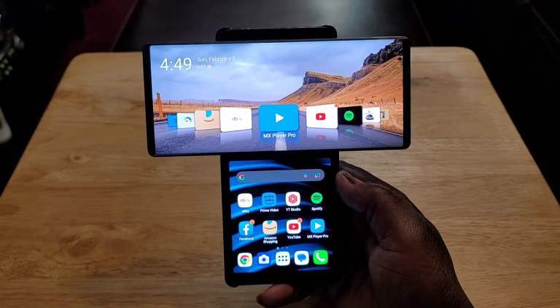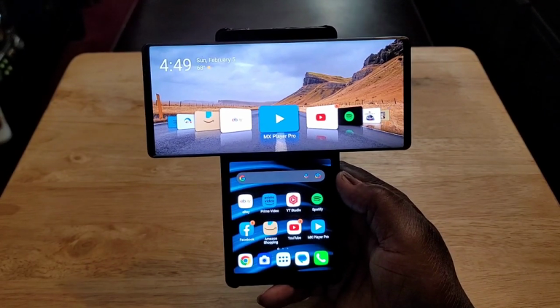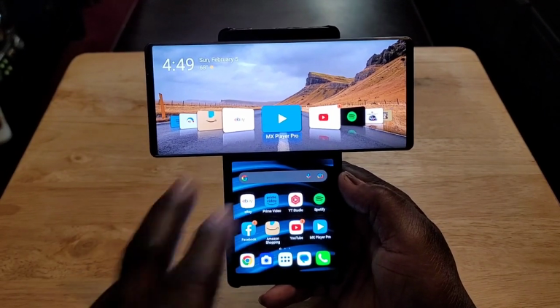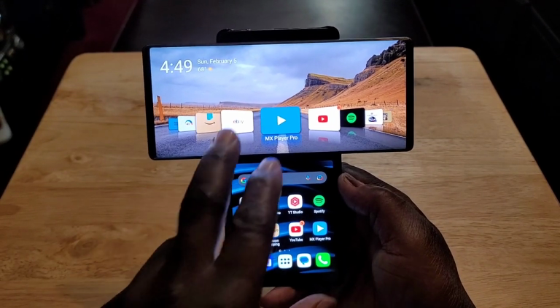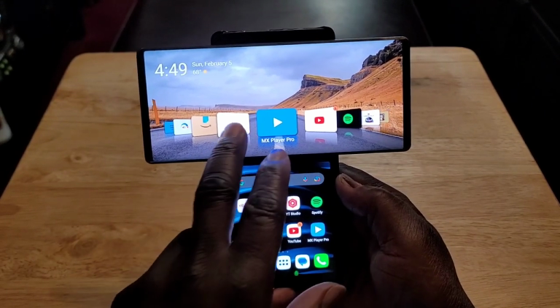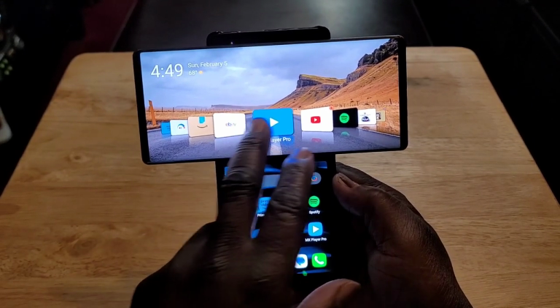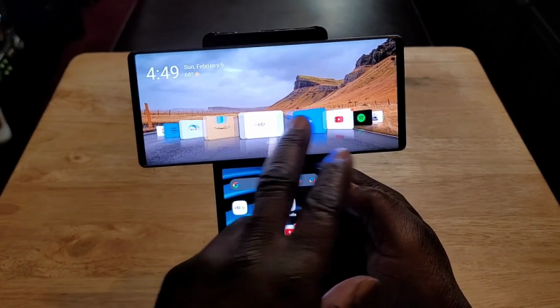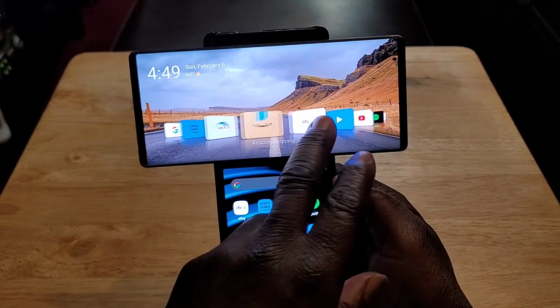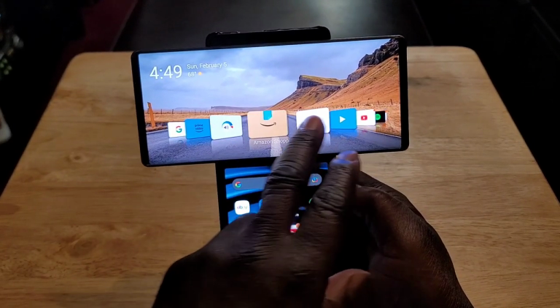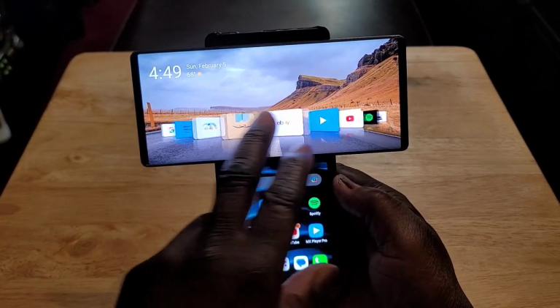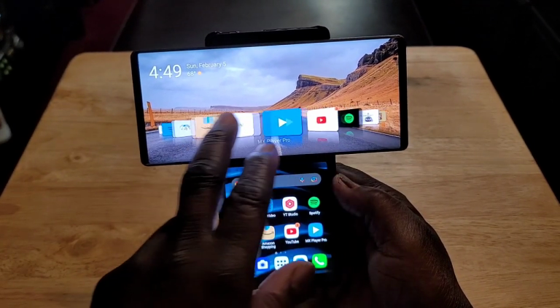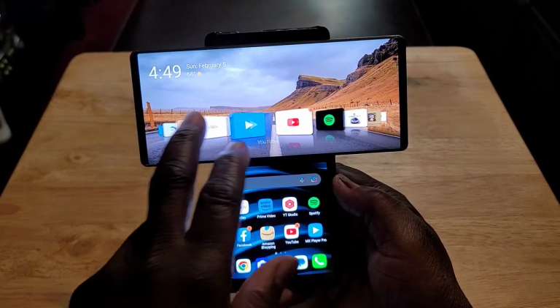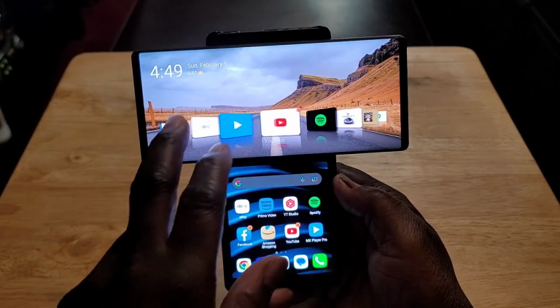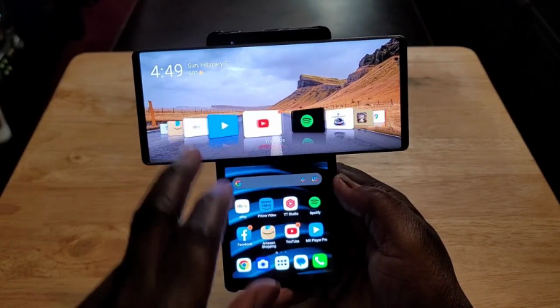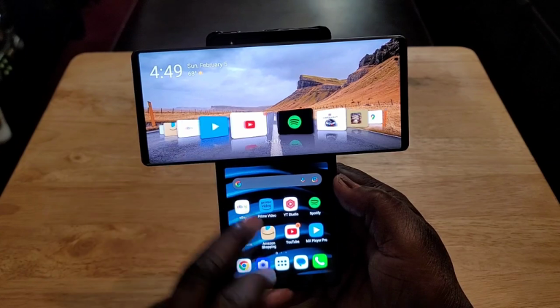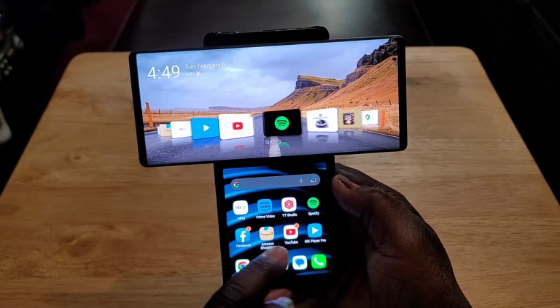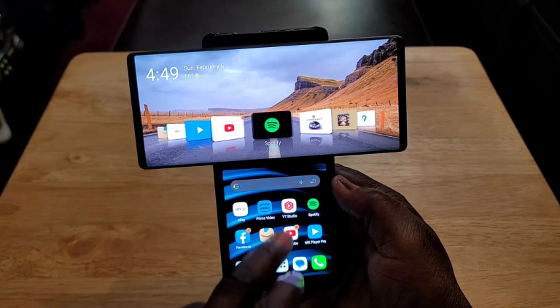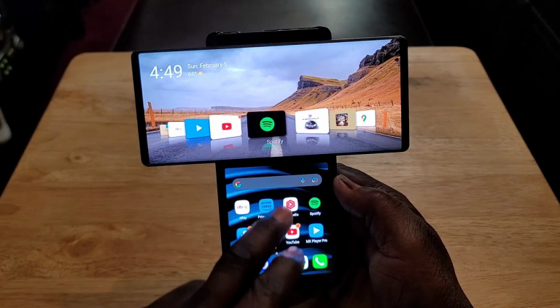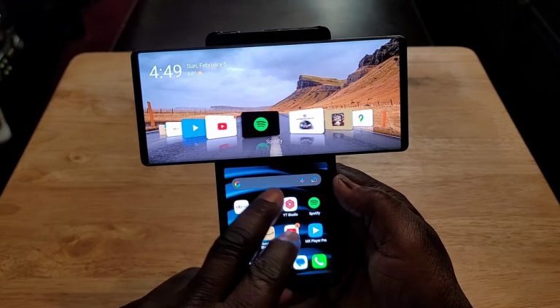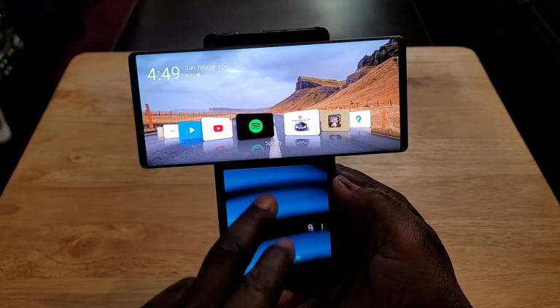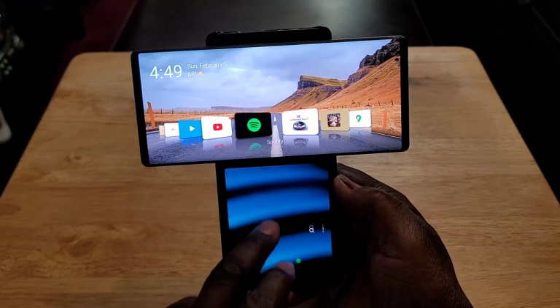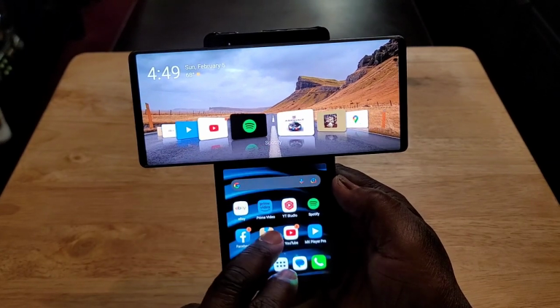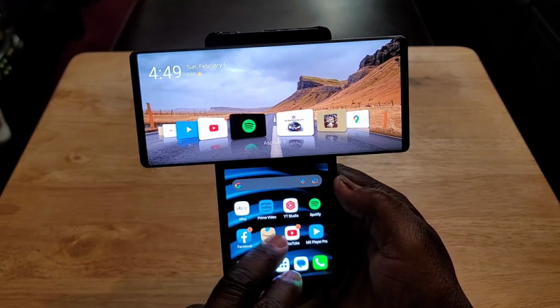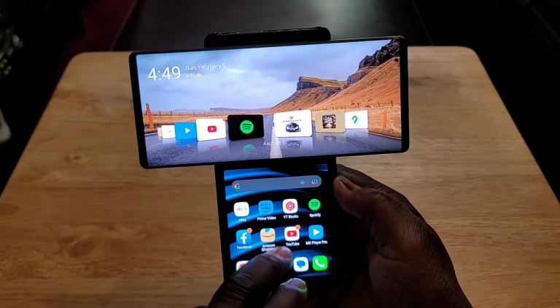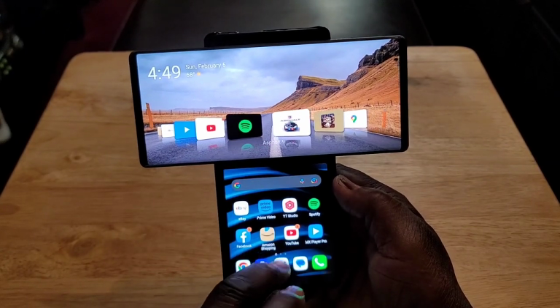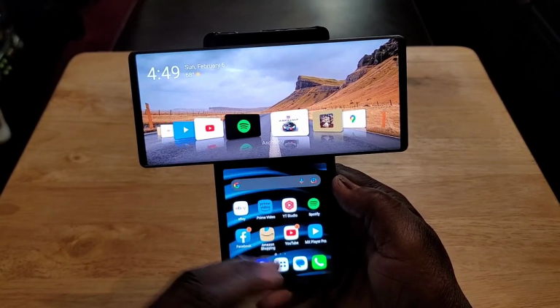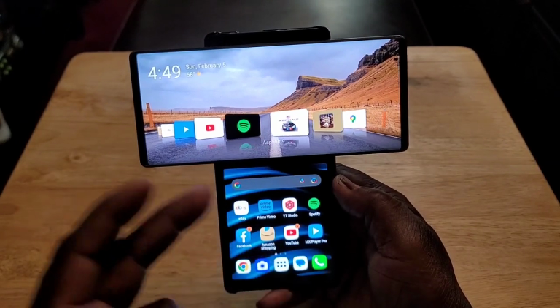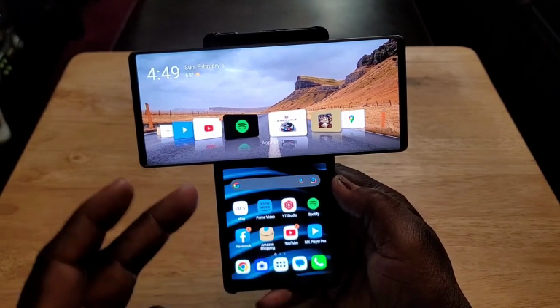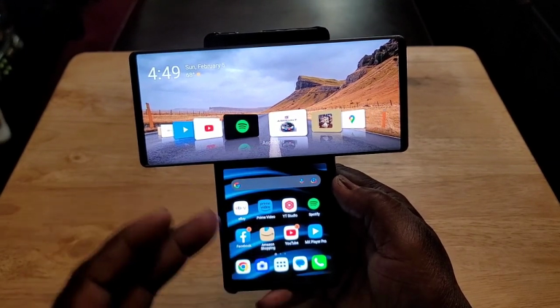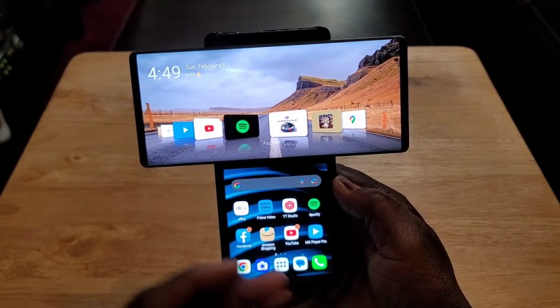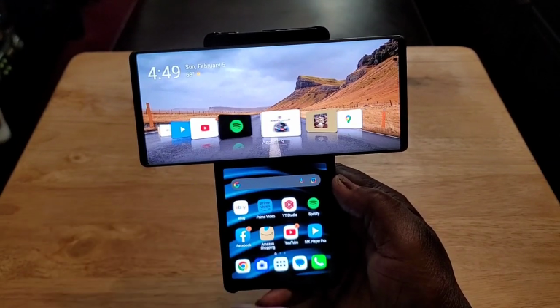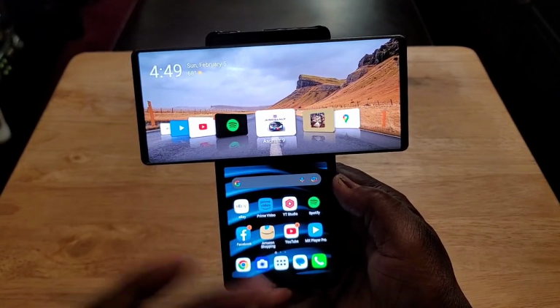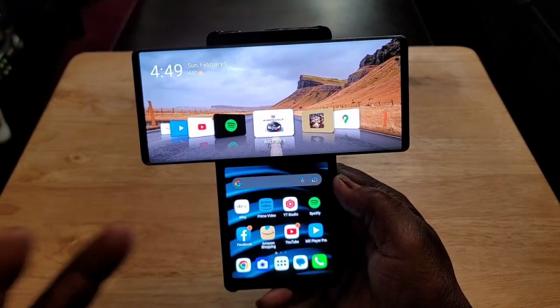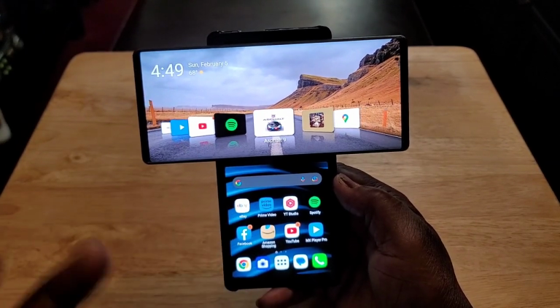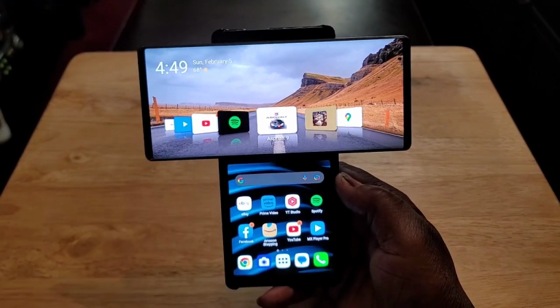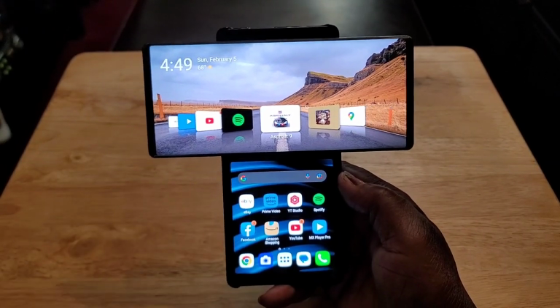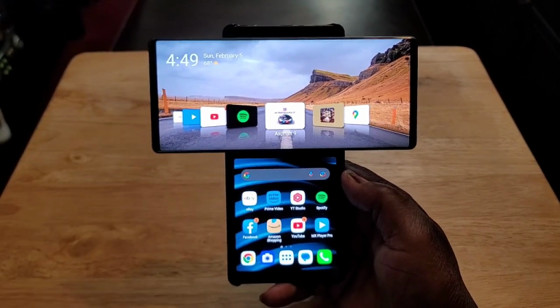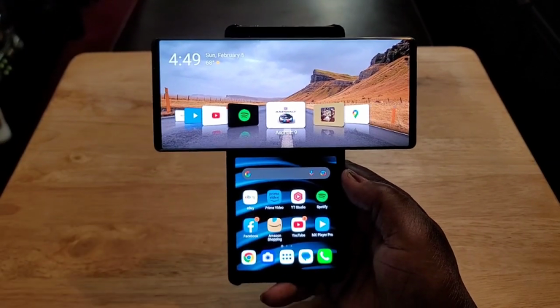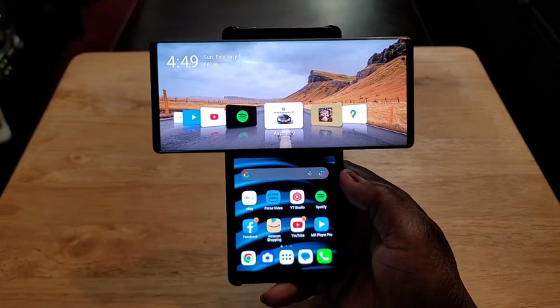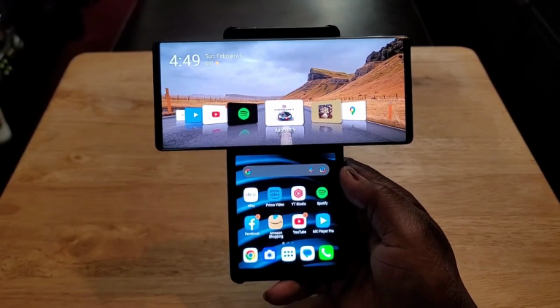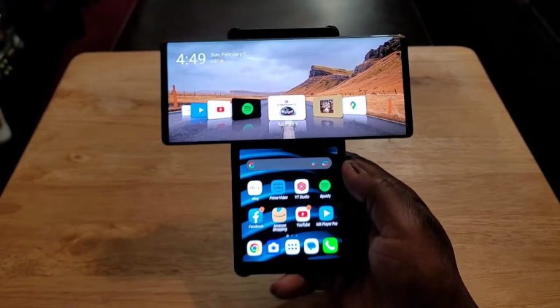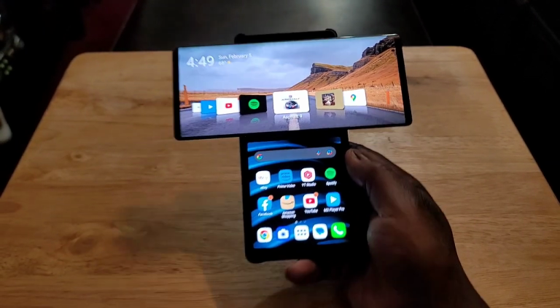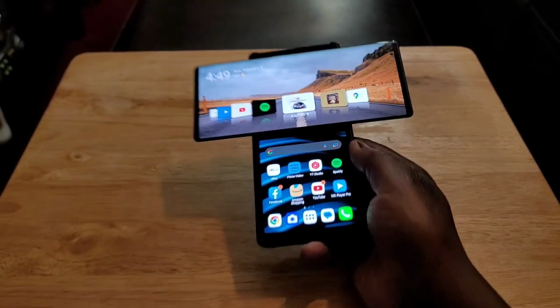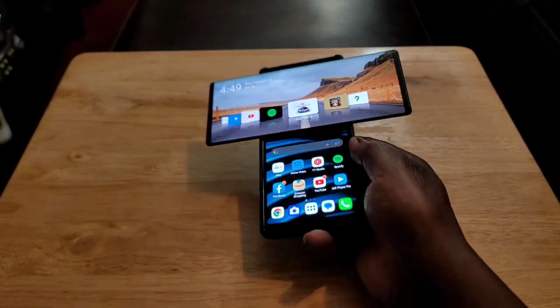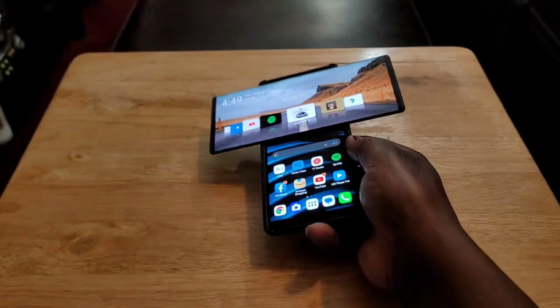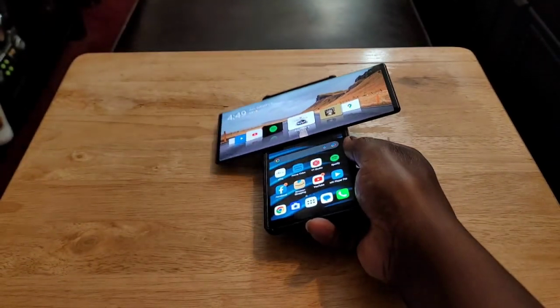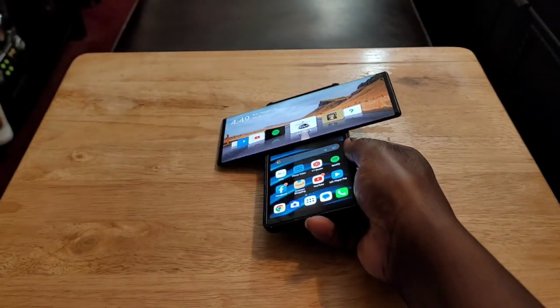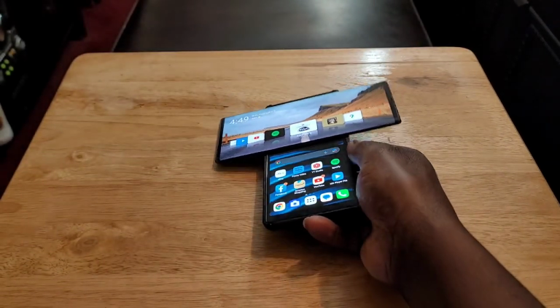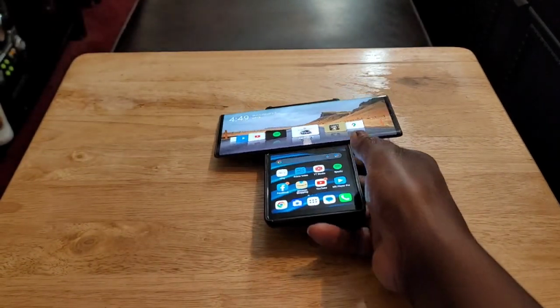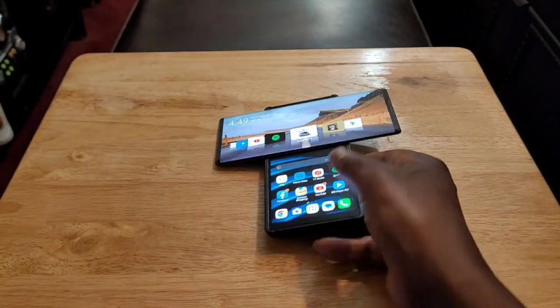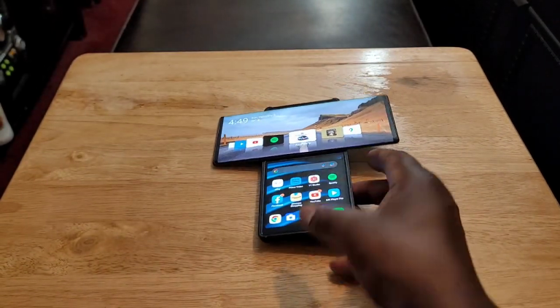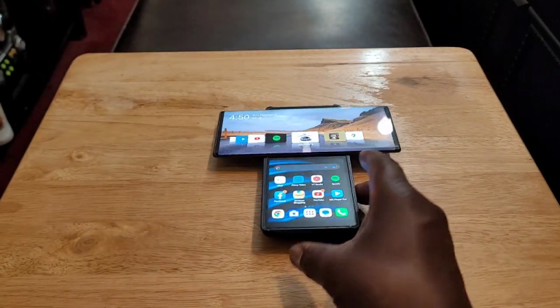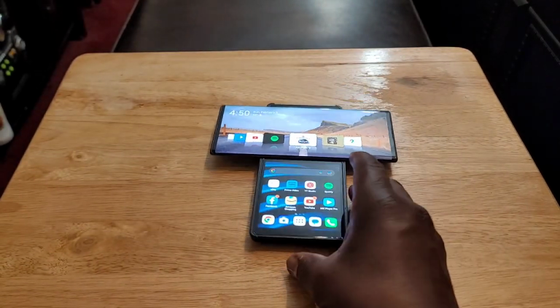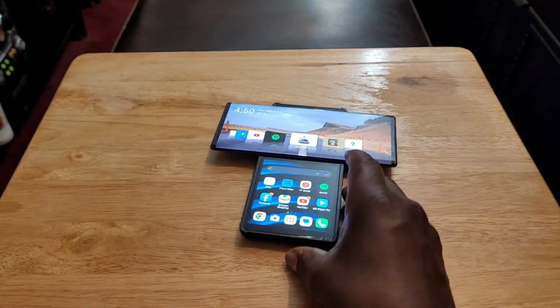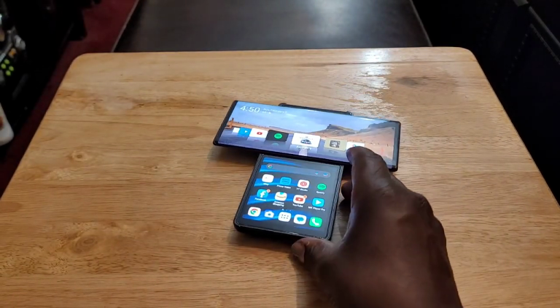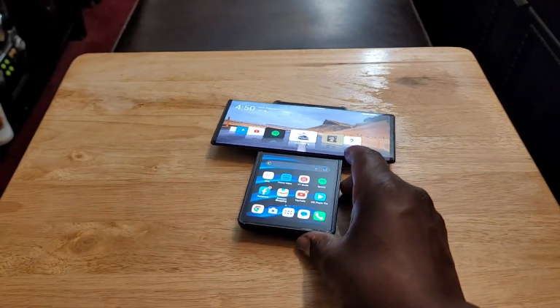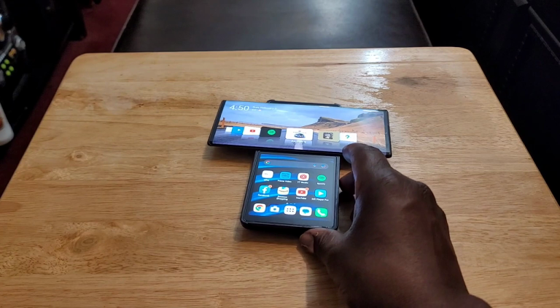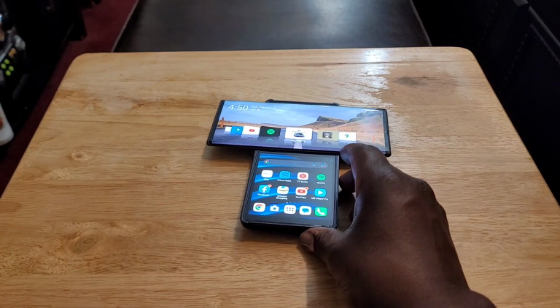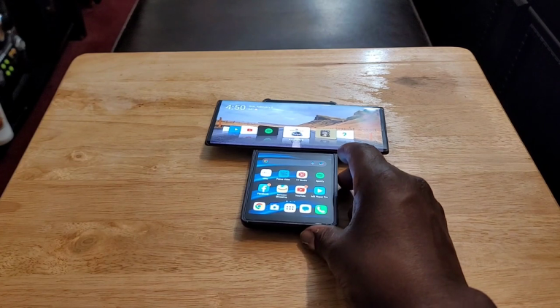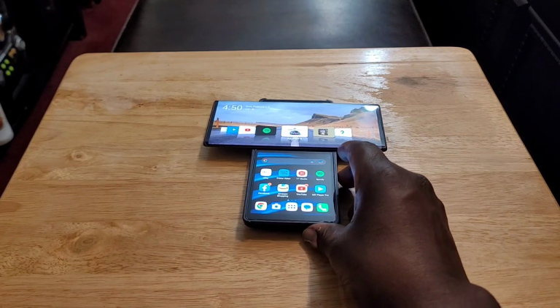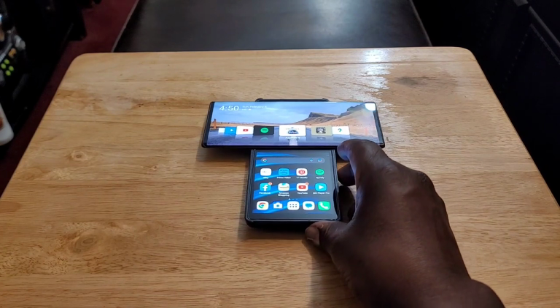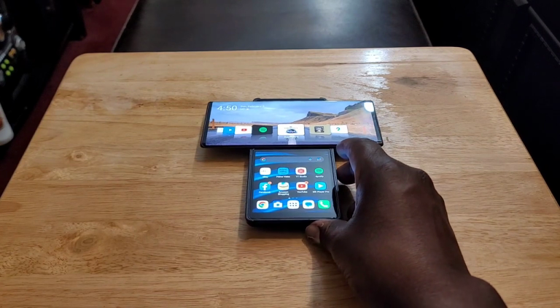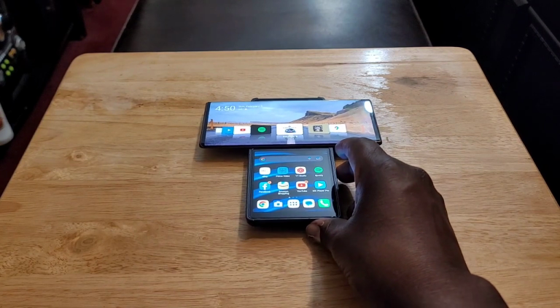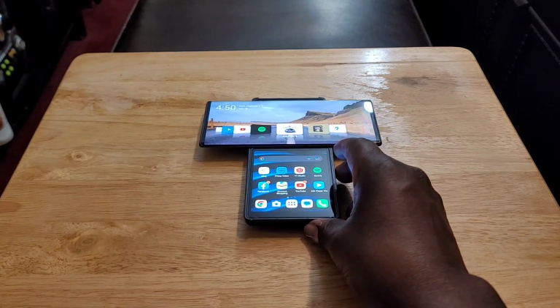You got your screen up here, you got your small screen down here. It's just awesome. I love this device. Let's talk about it.